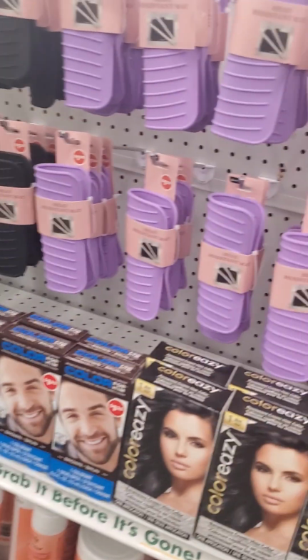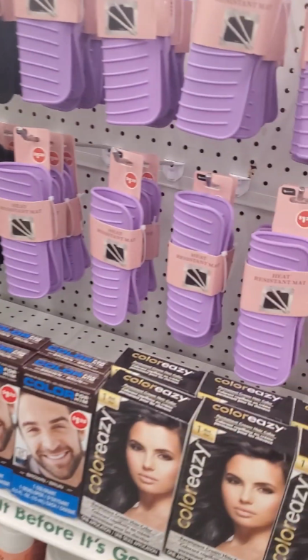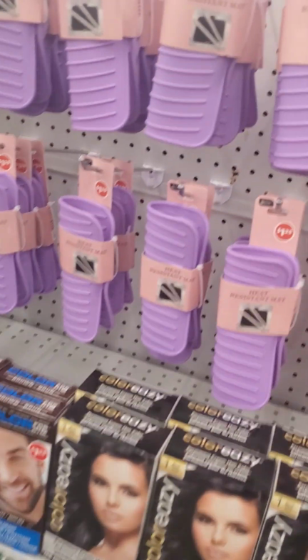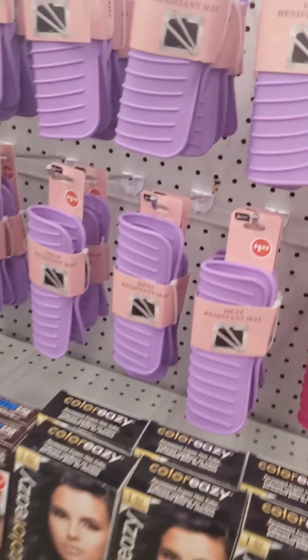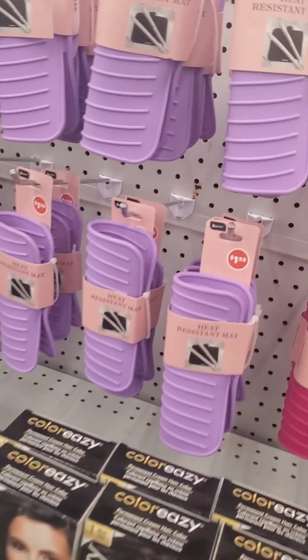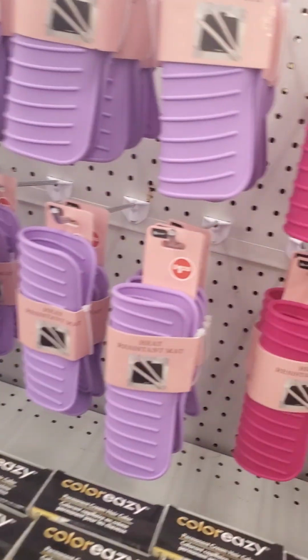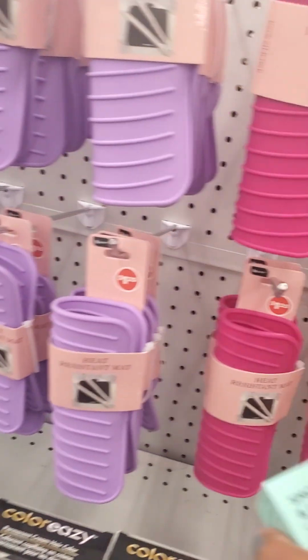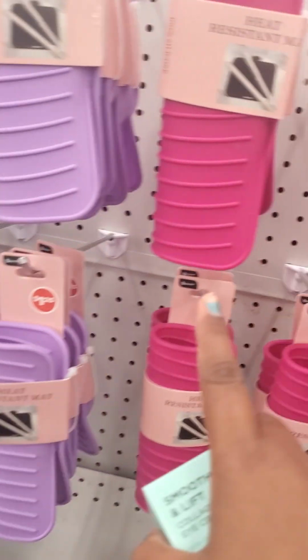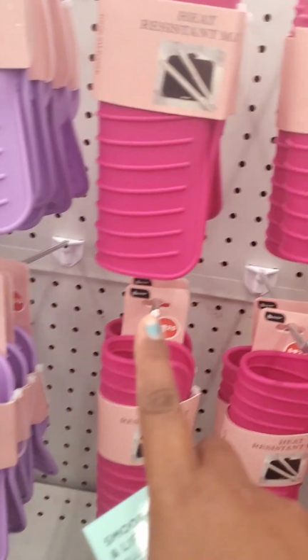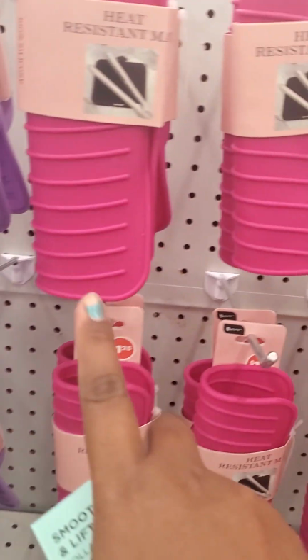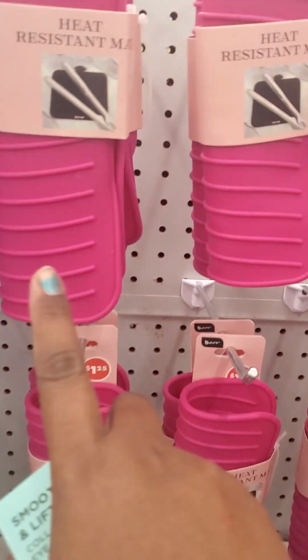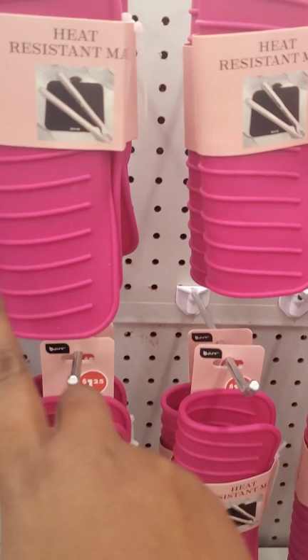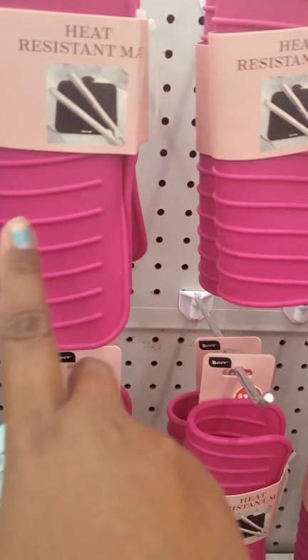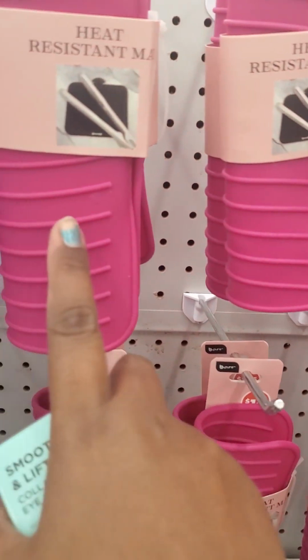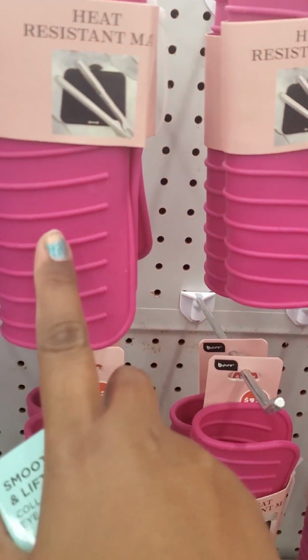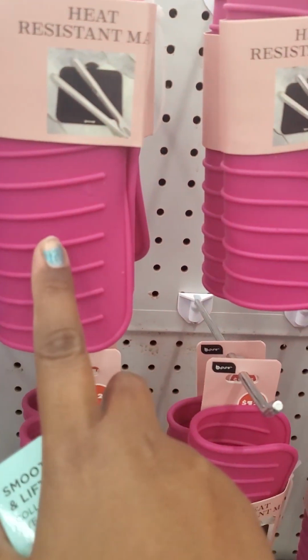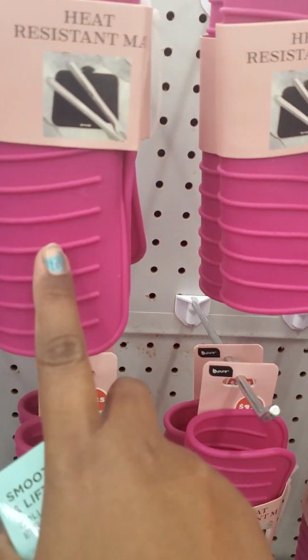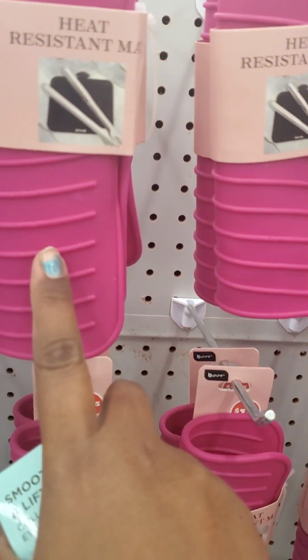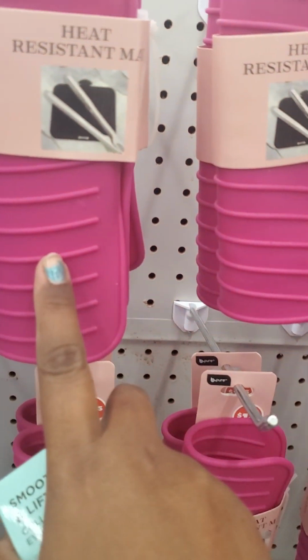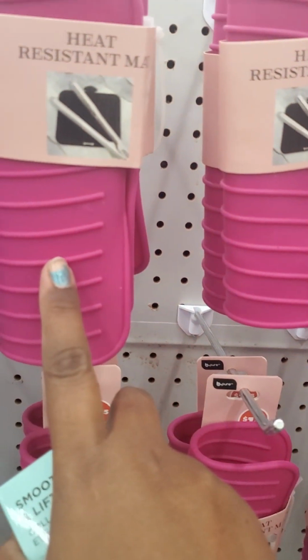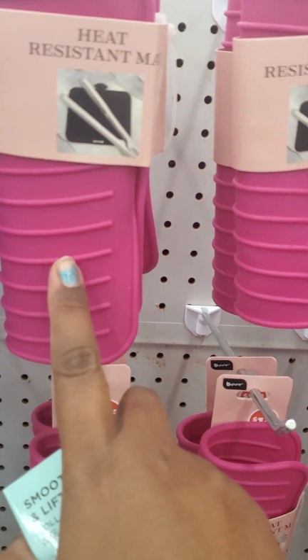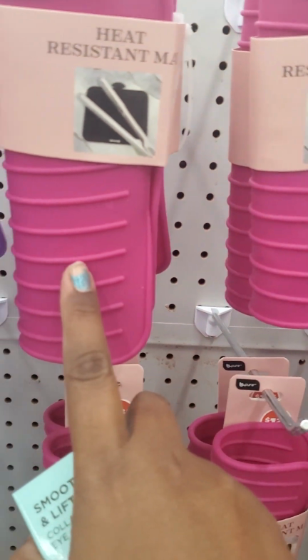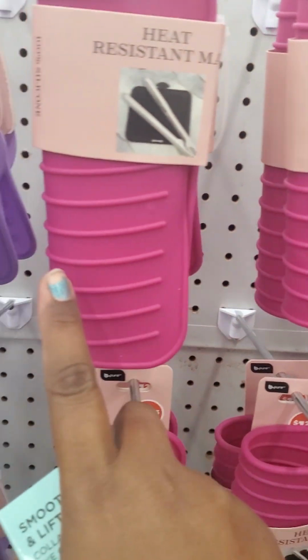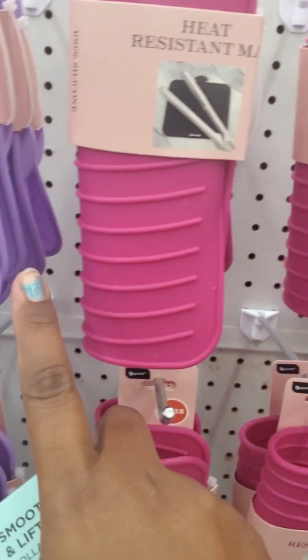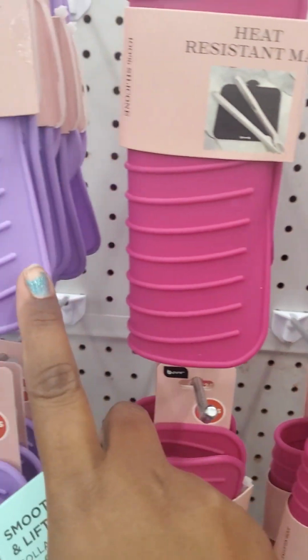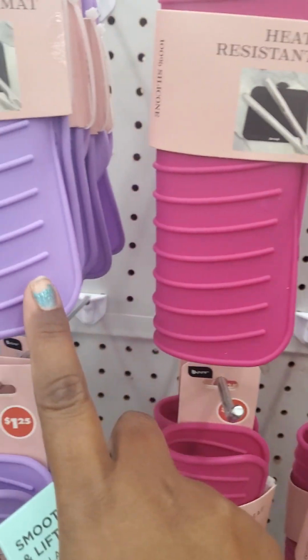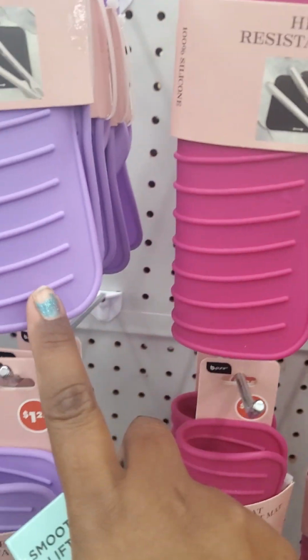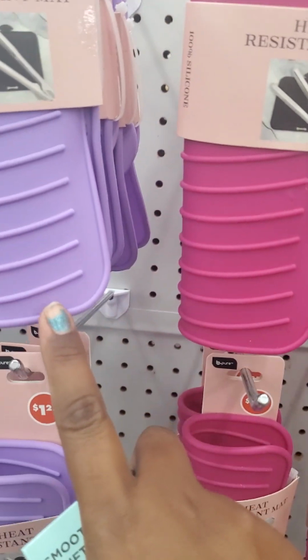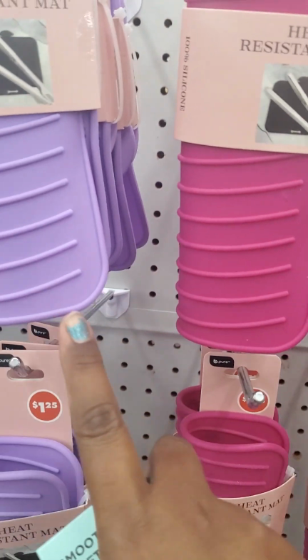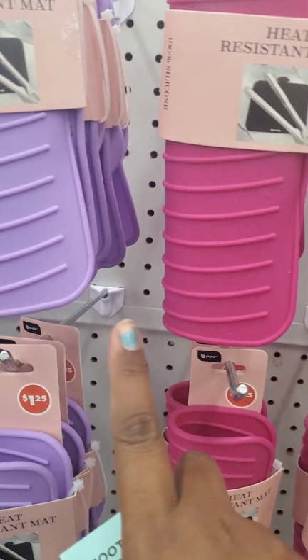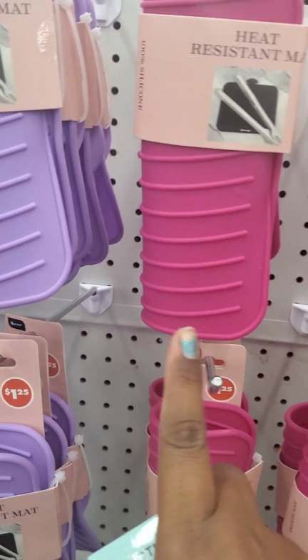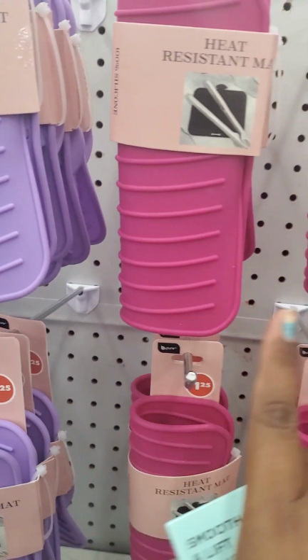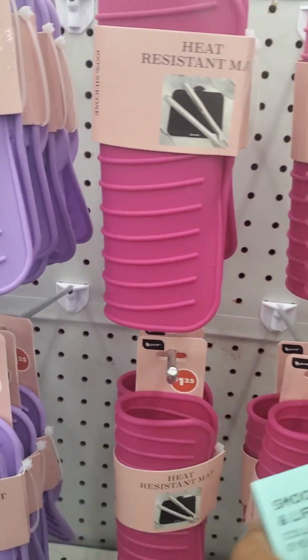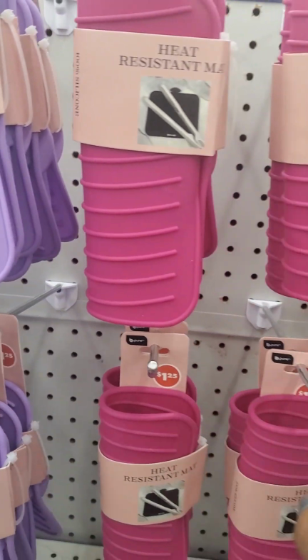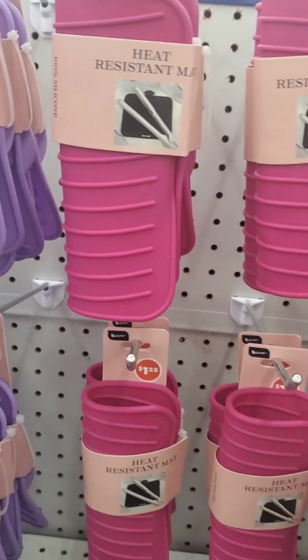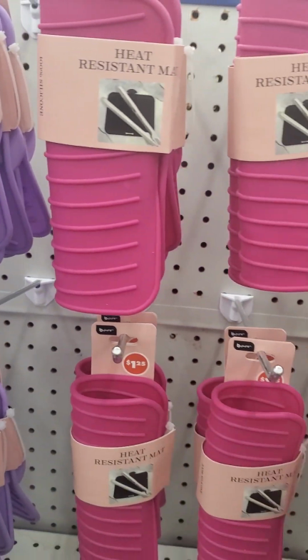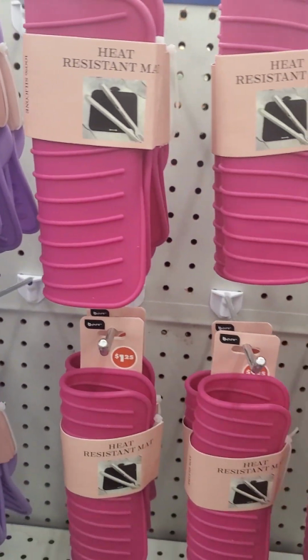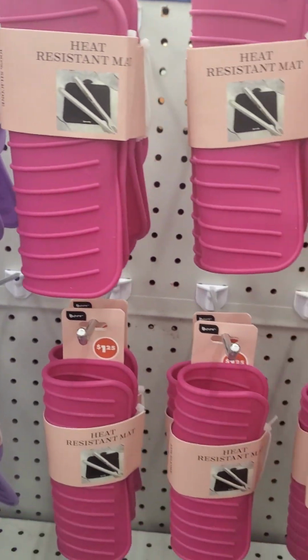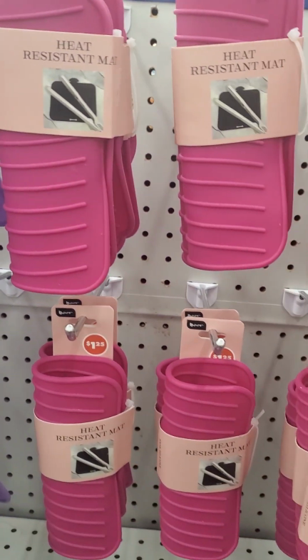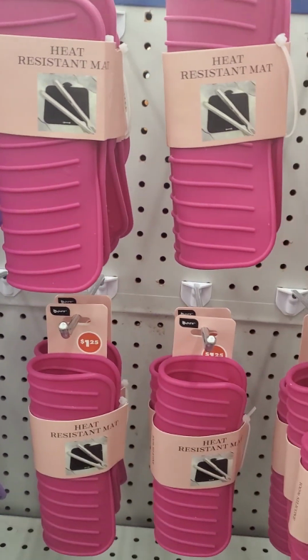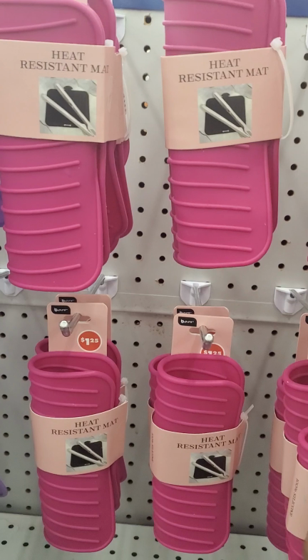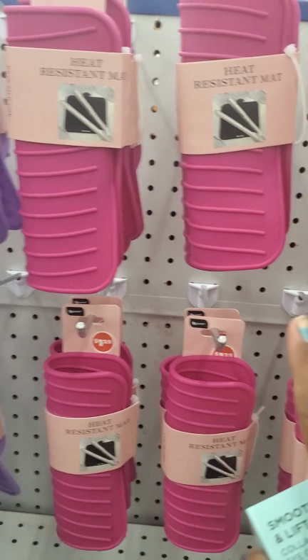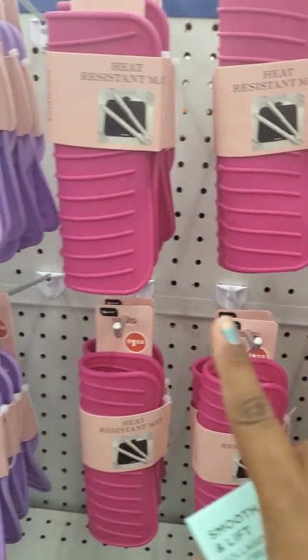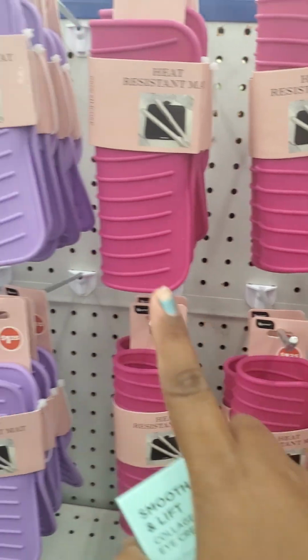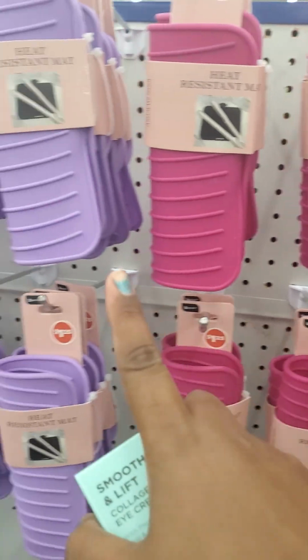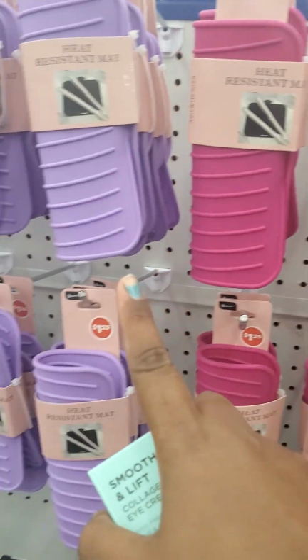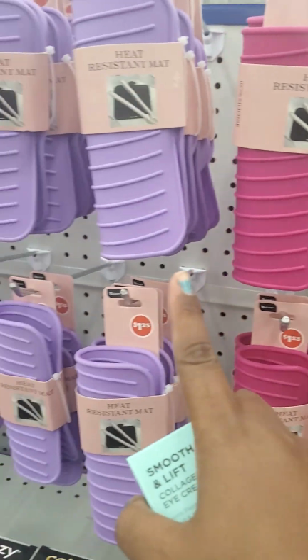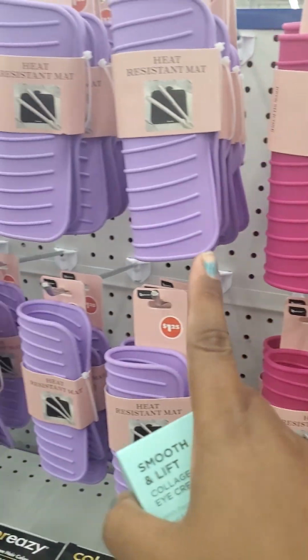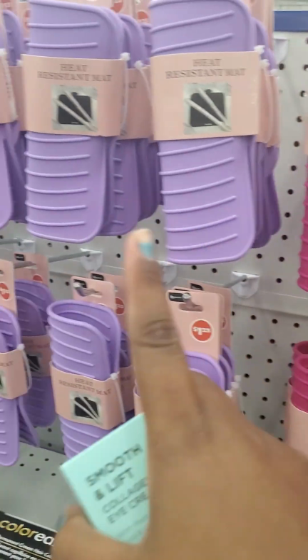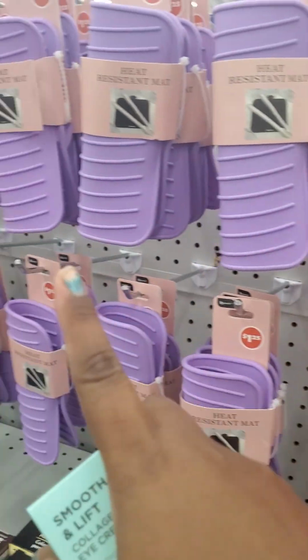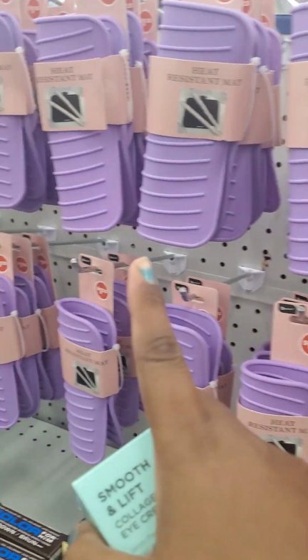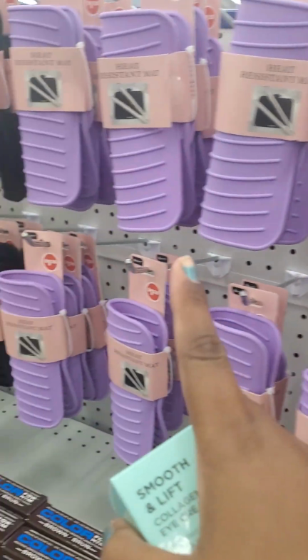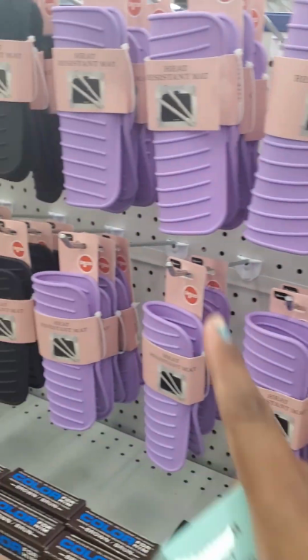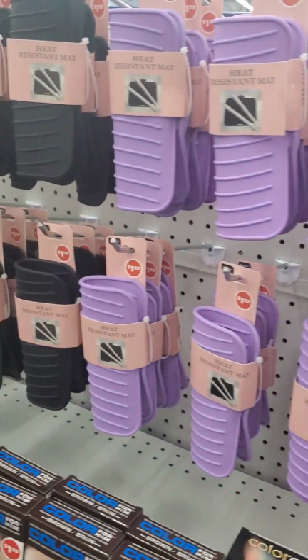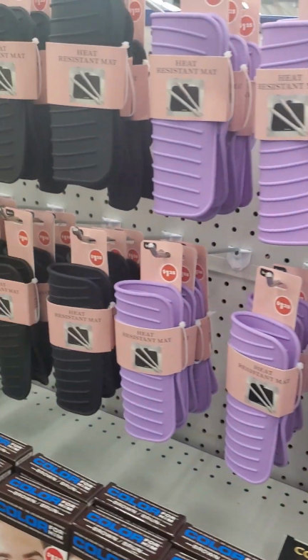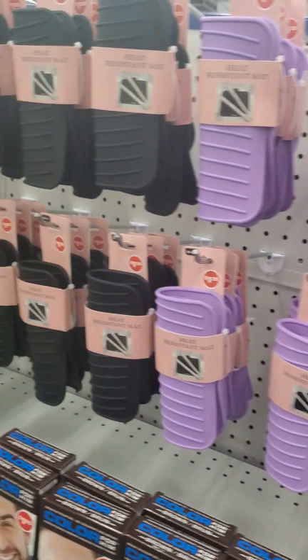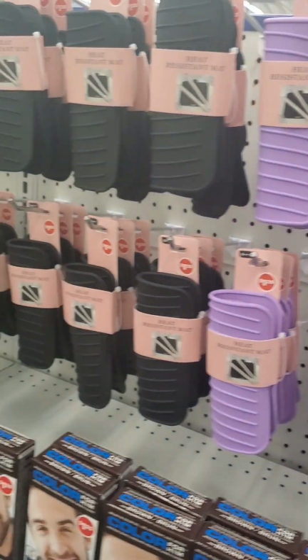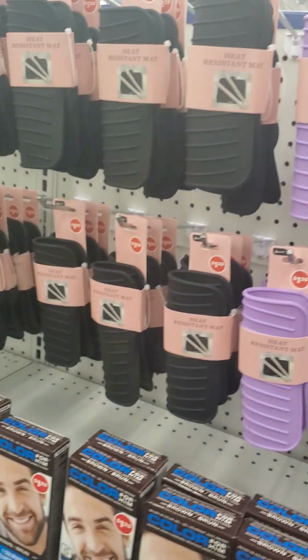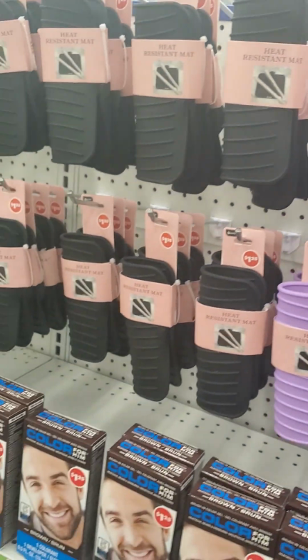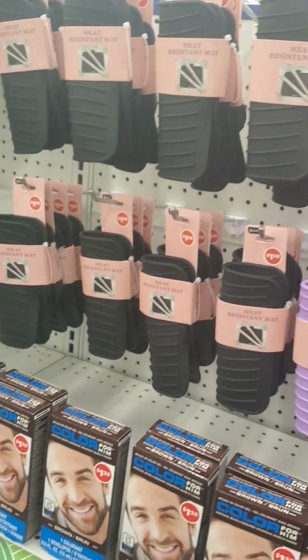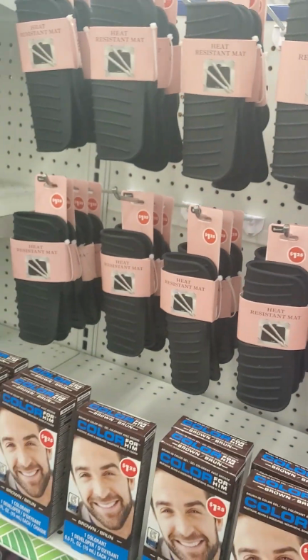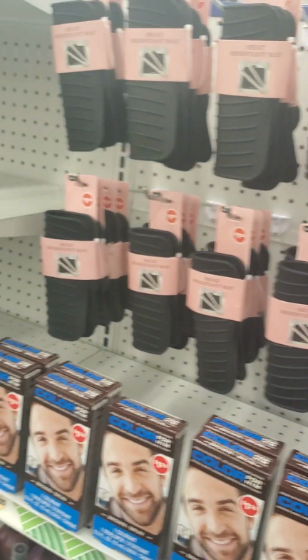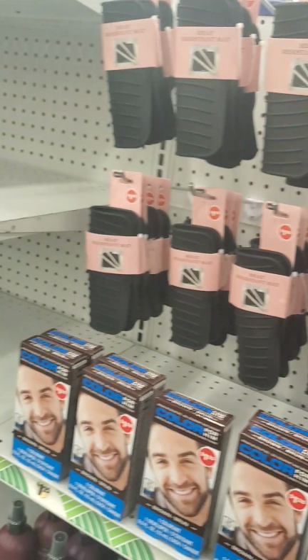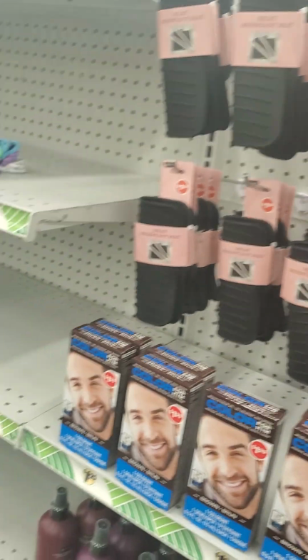They have a heat resistant mat — it comes in hot pink, lavender, and black. That's wonderful!